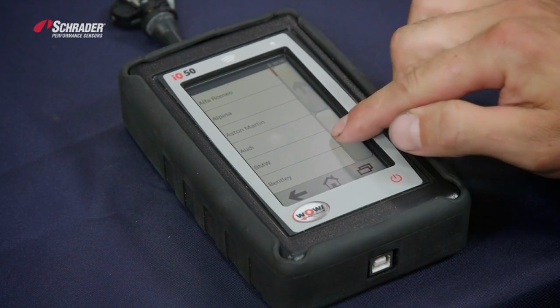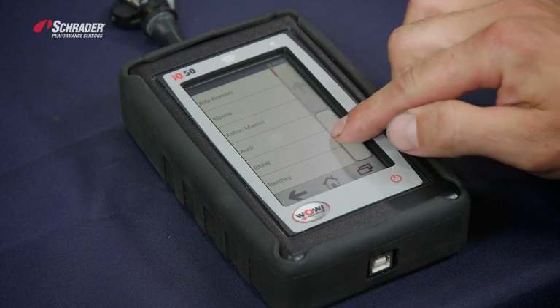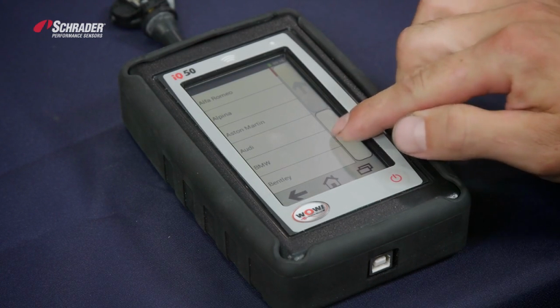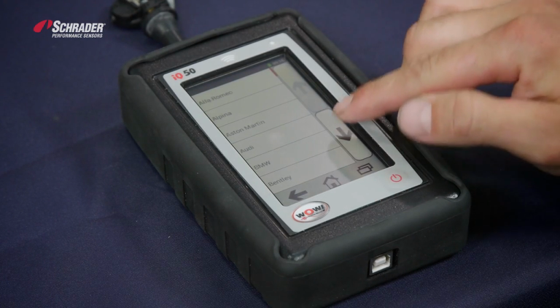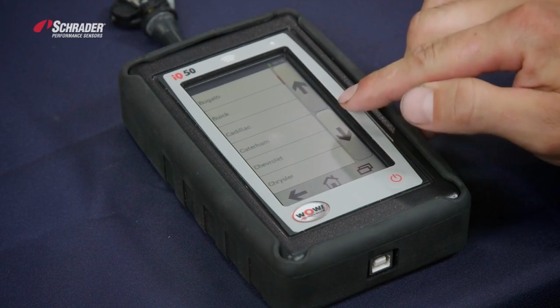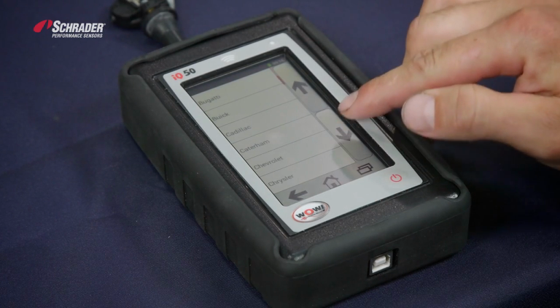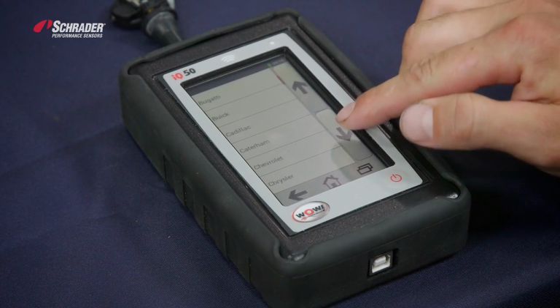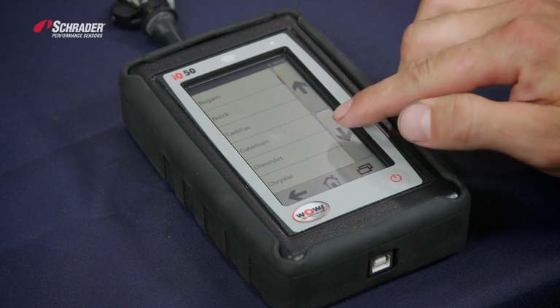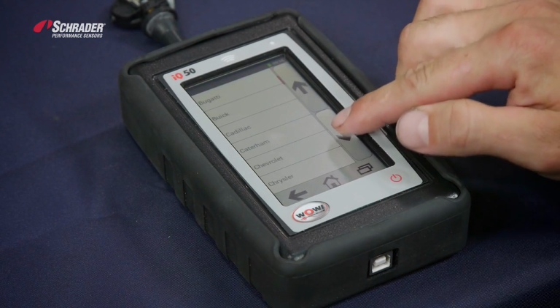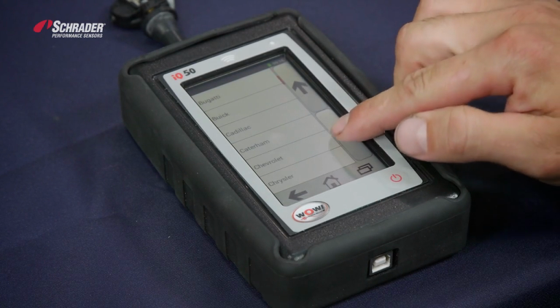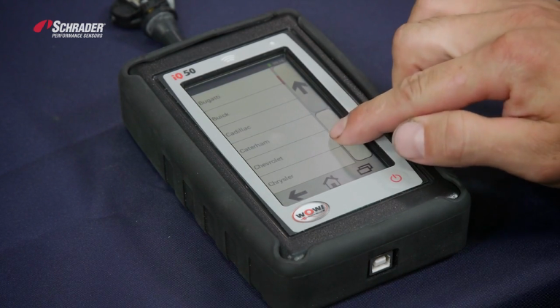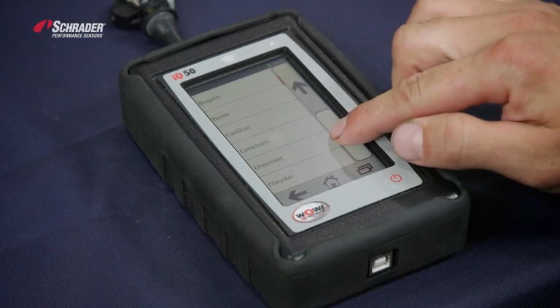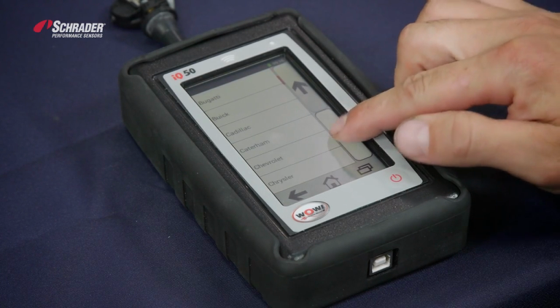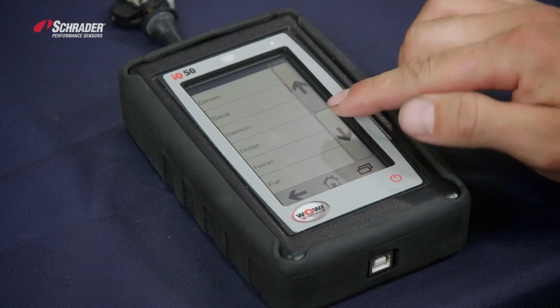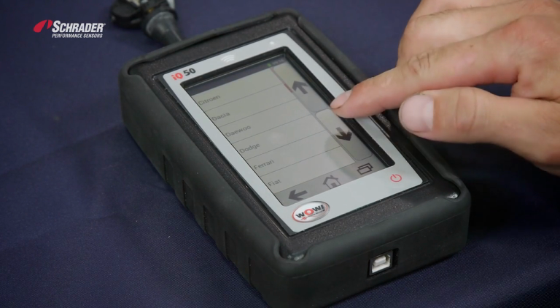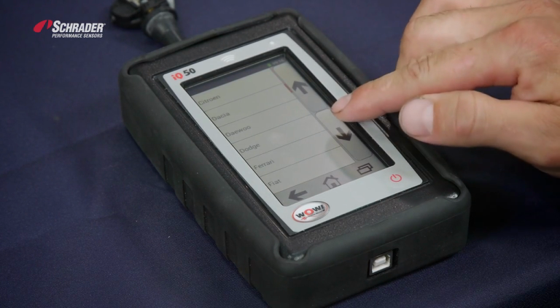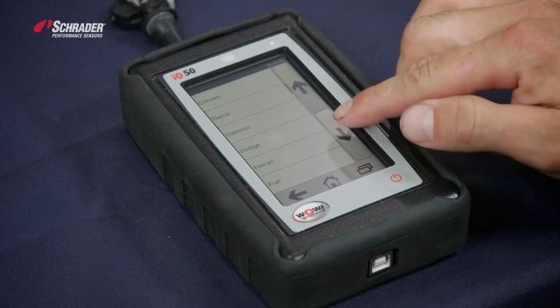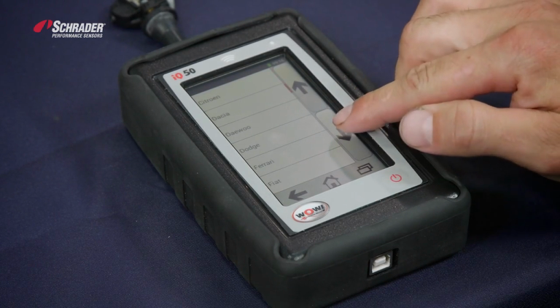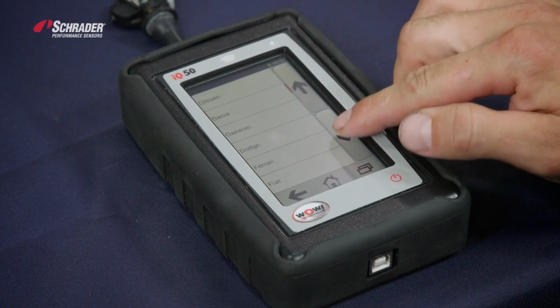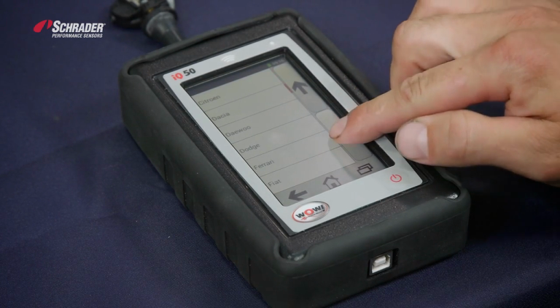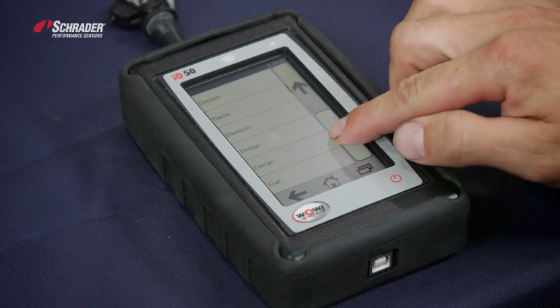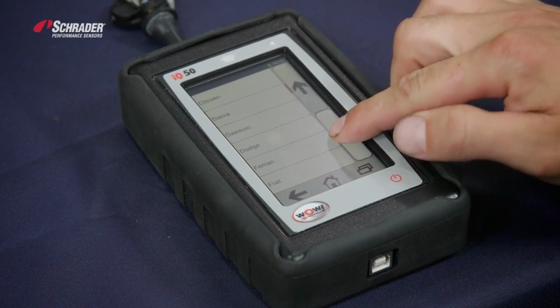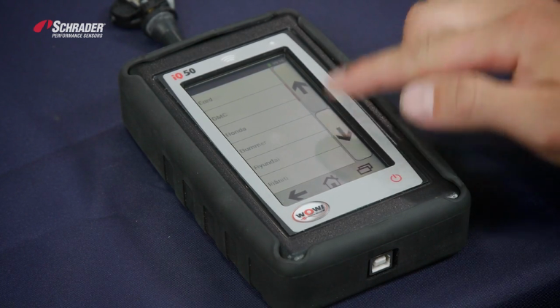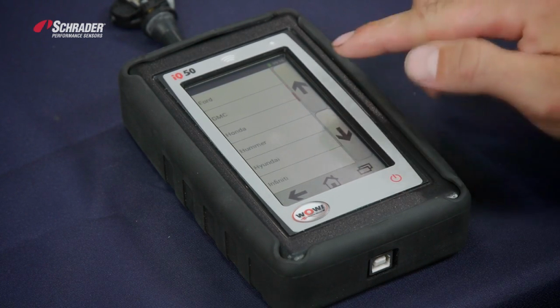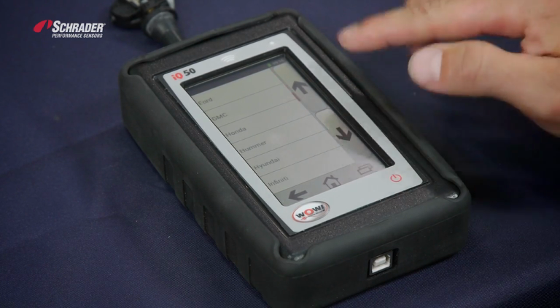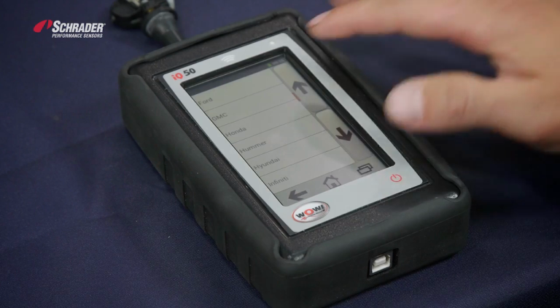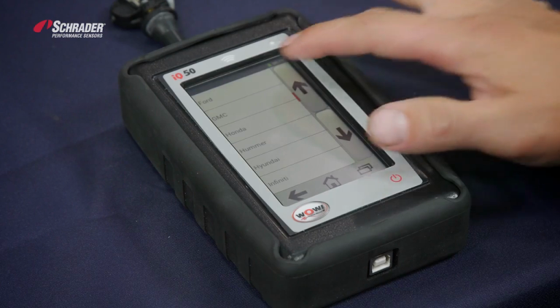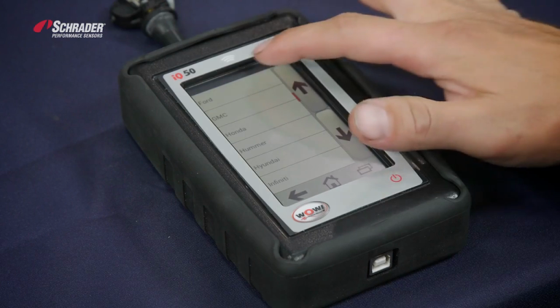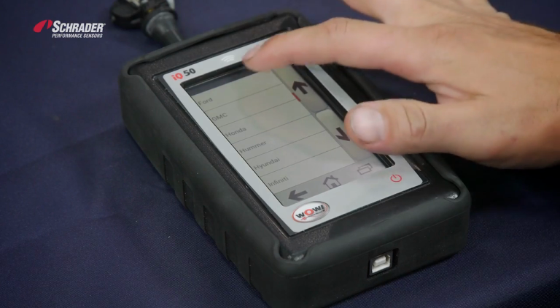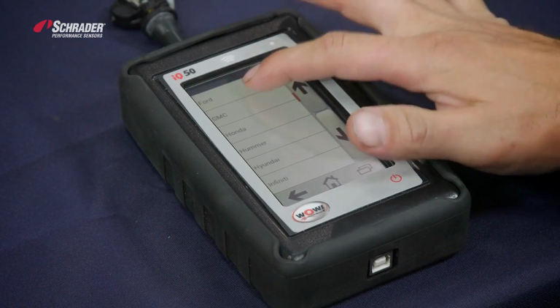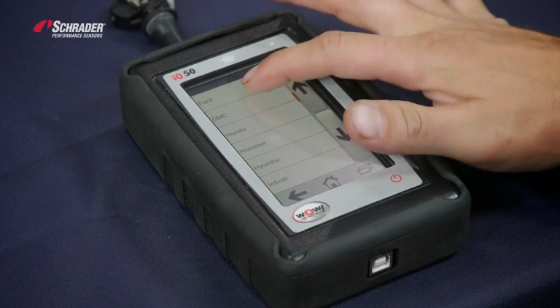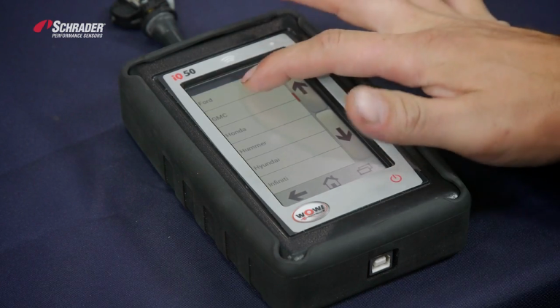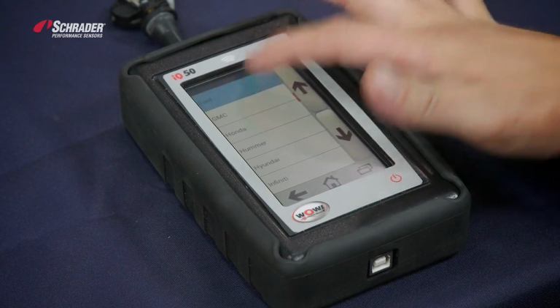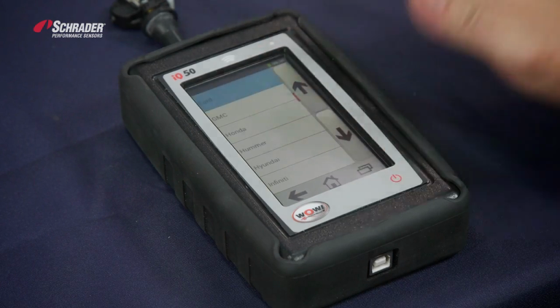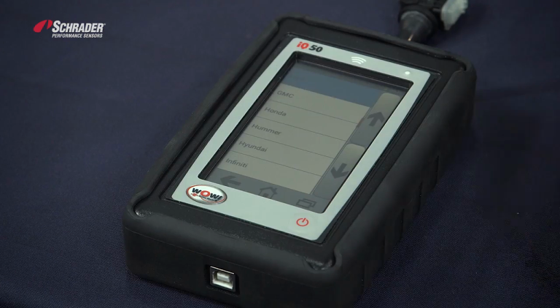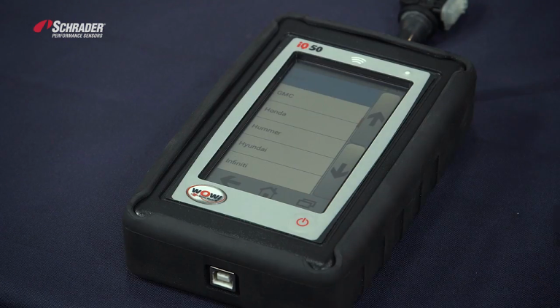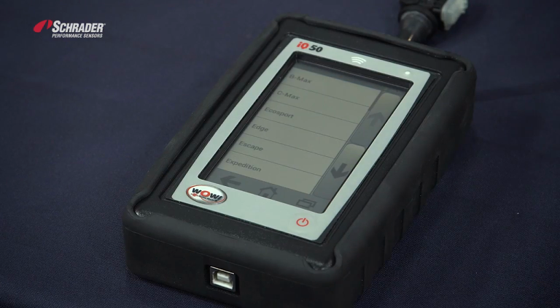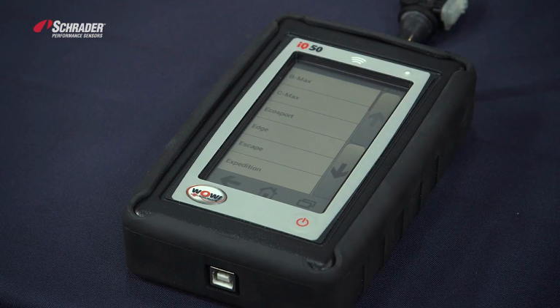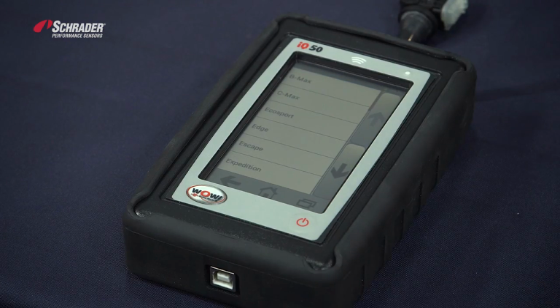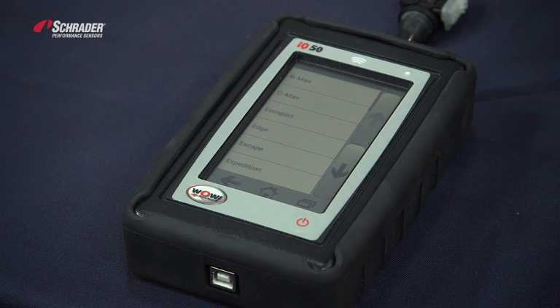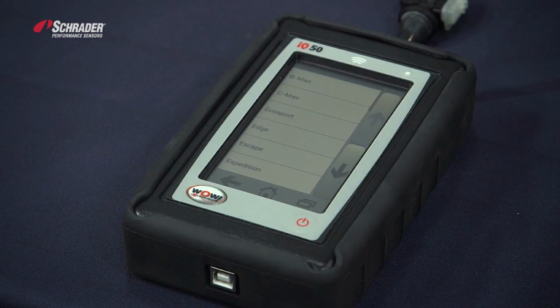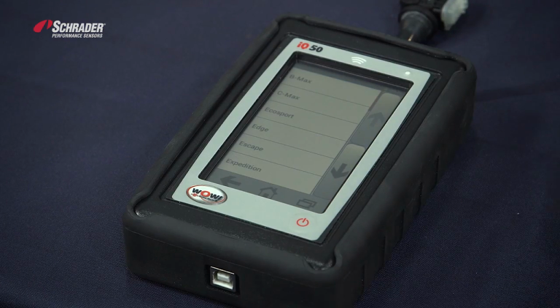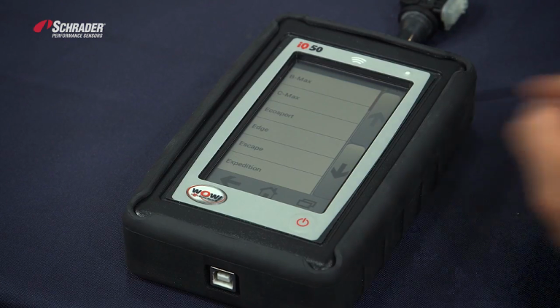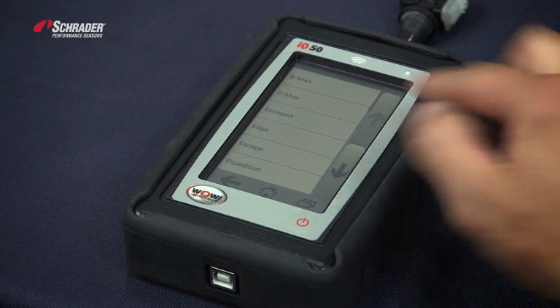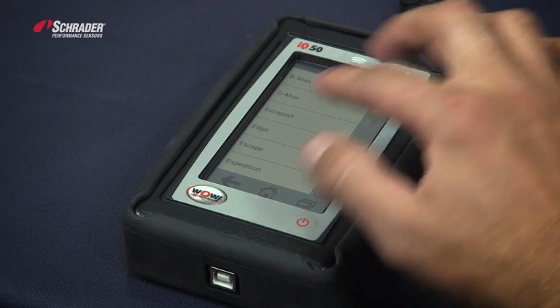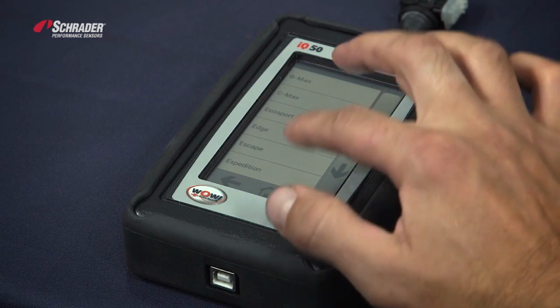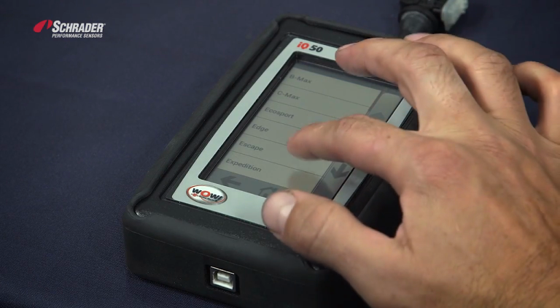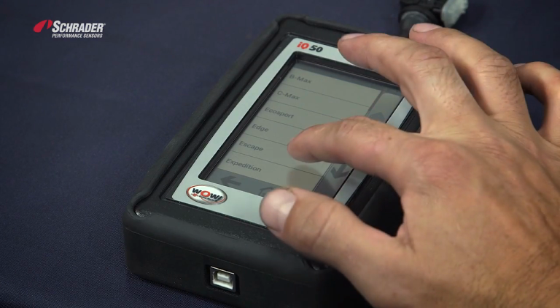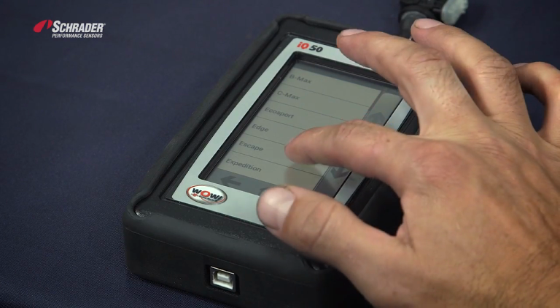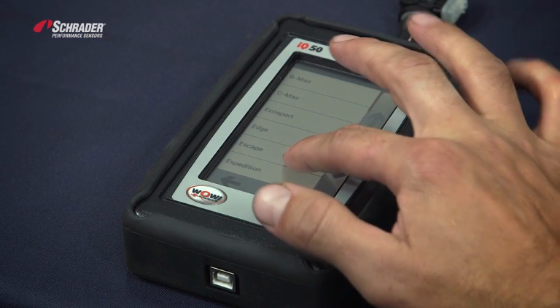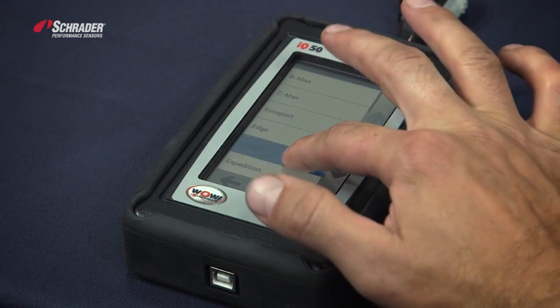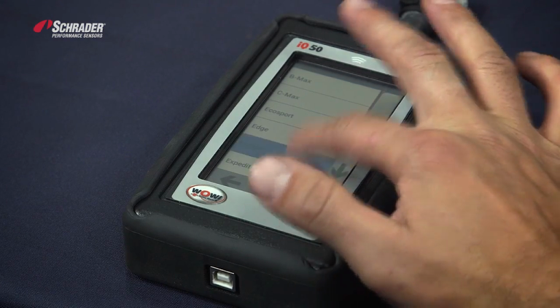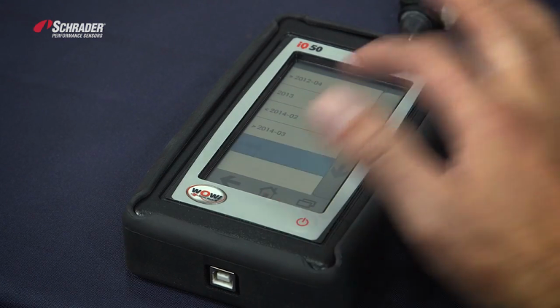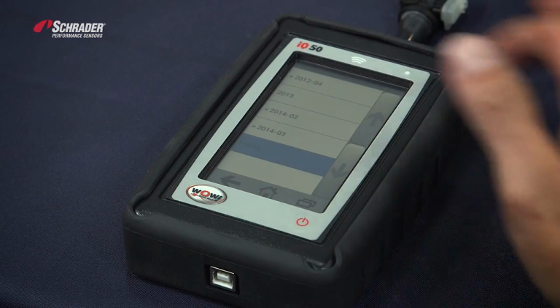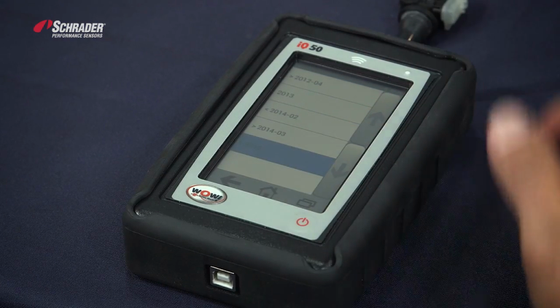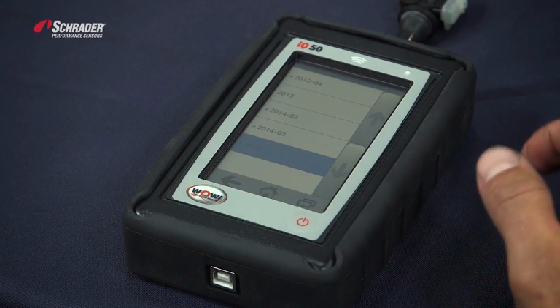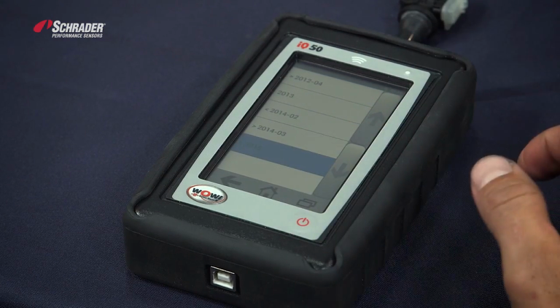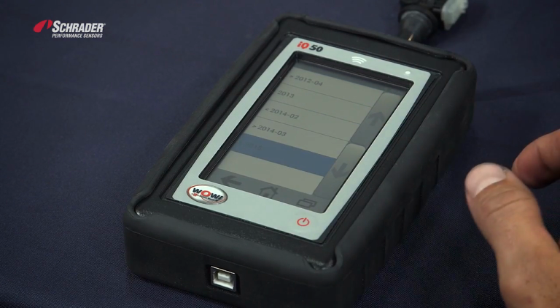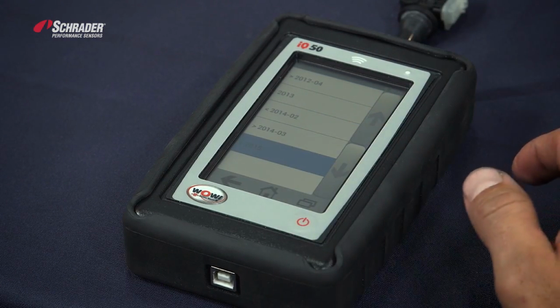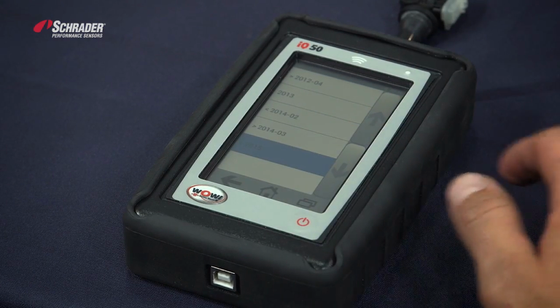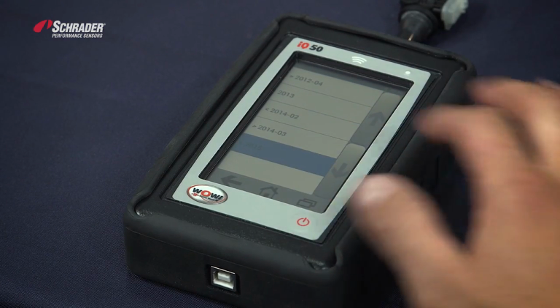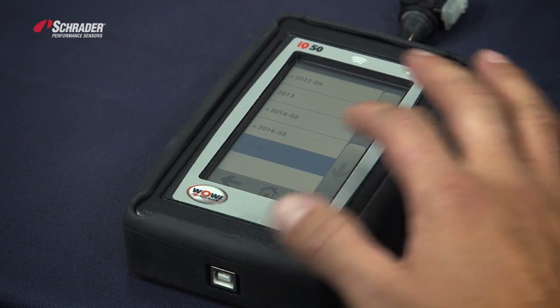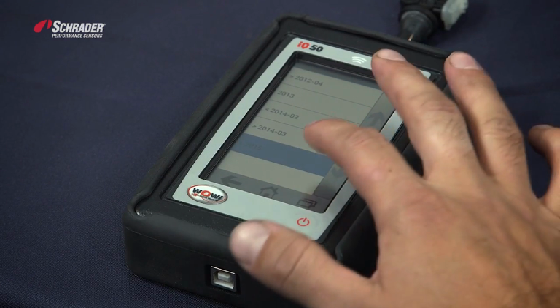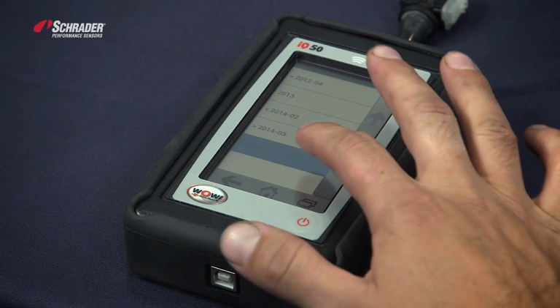We're going to select a Ford Escape, 2015.